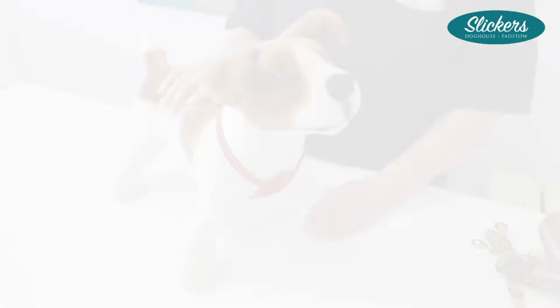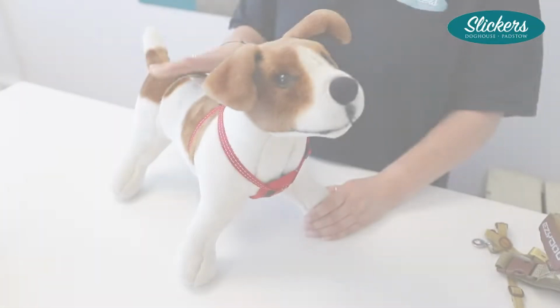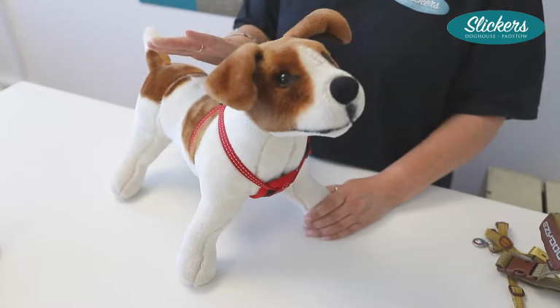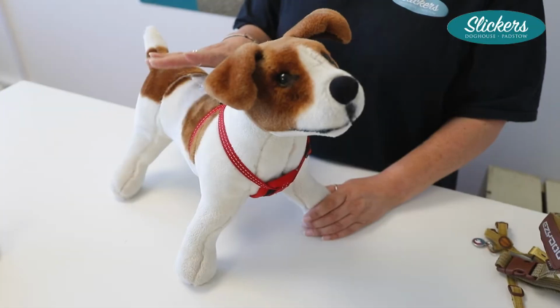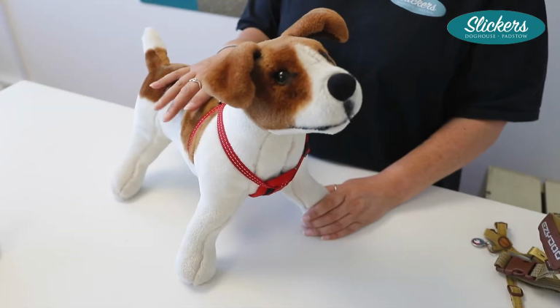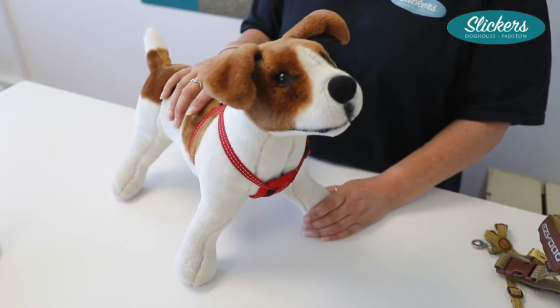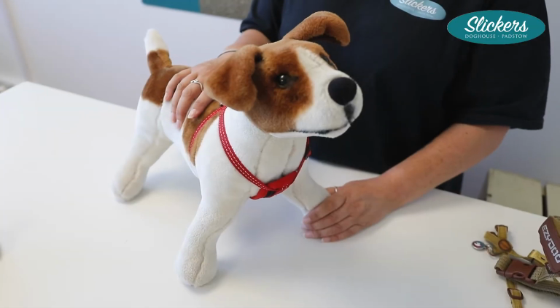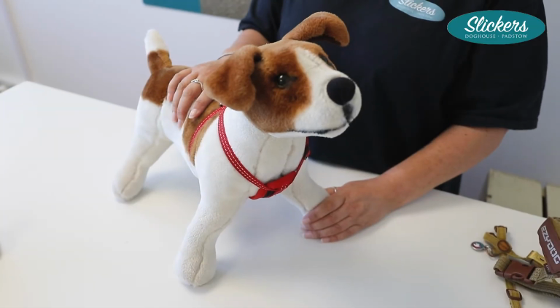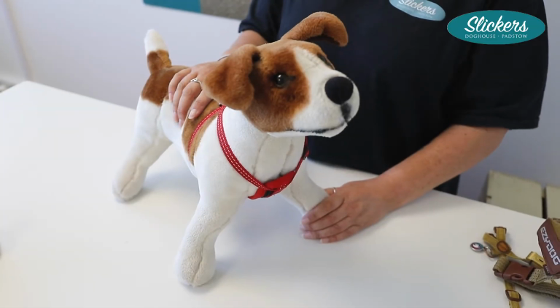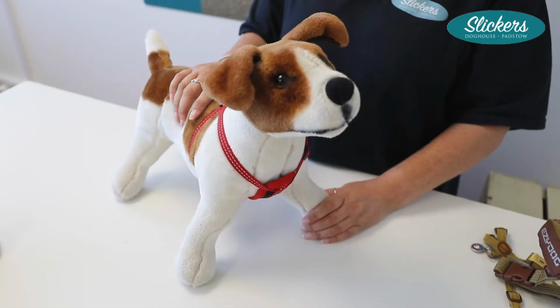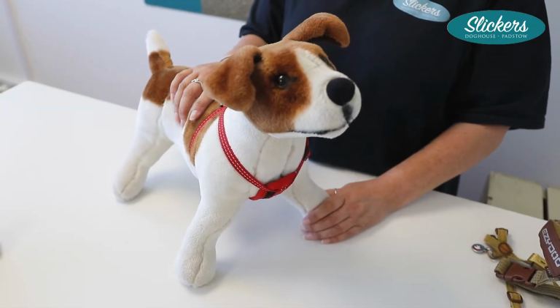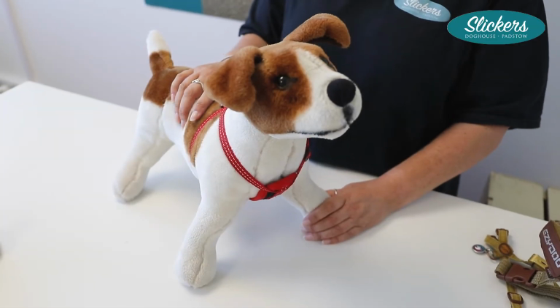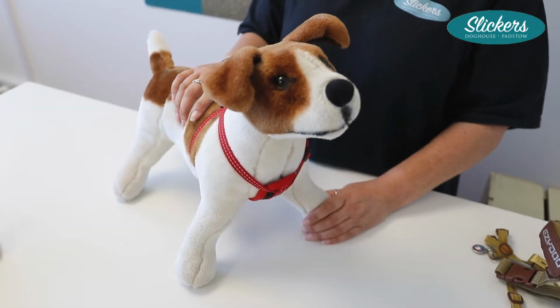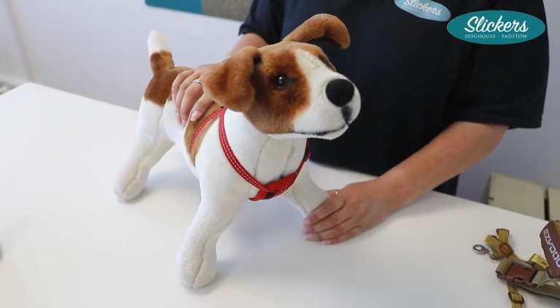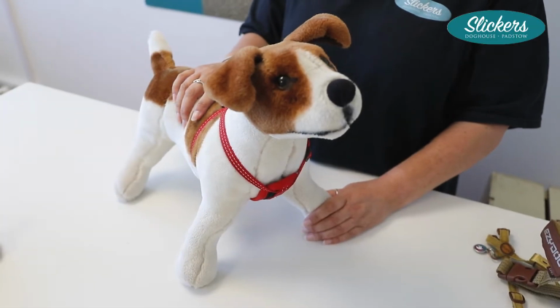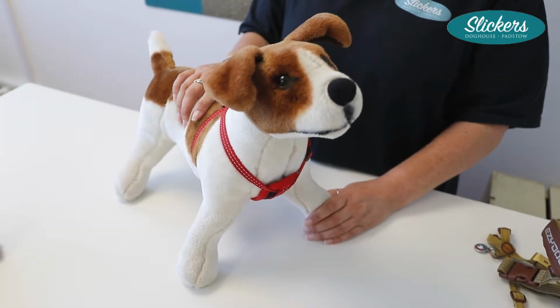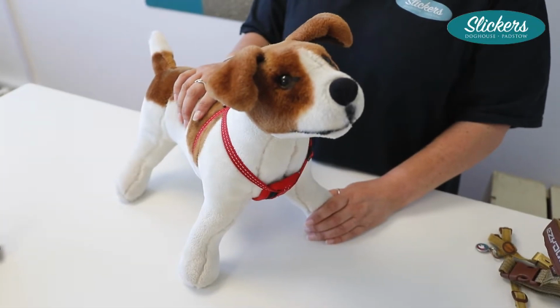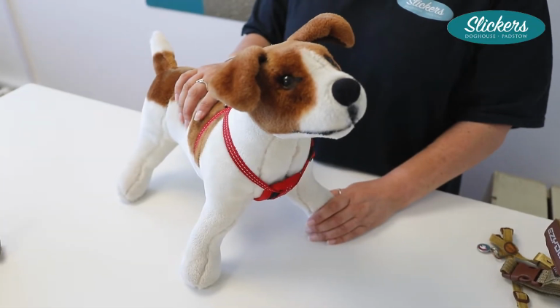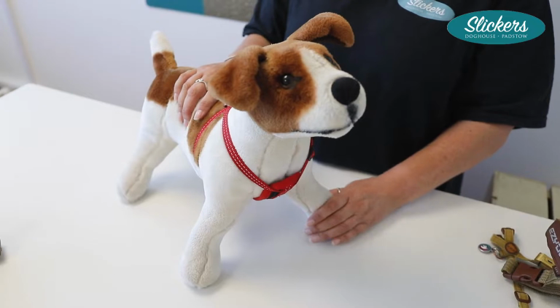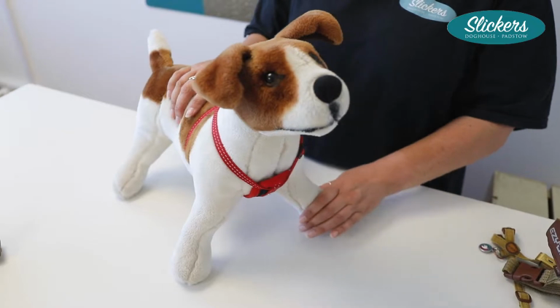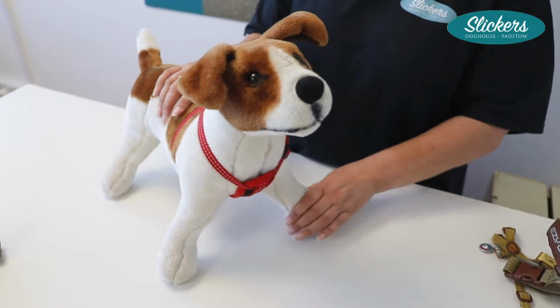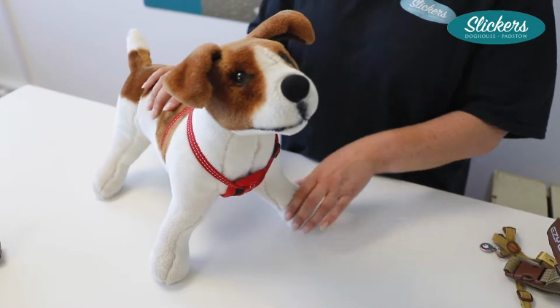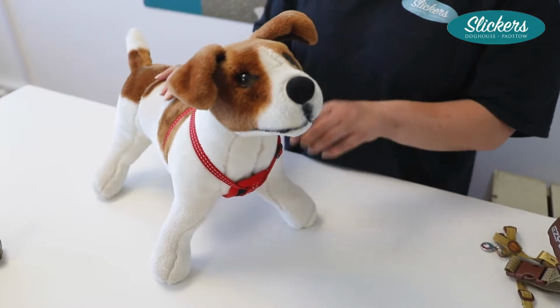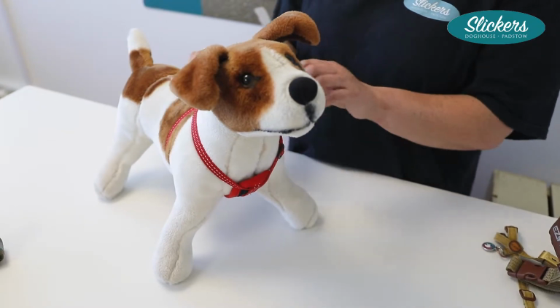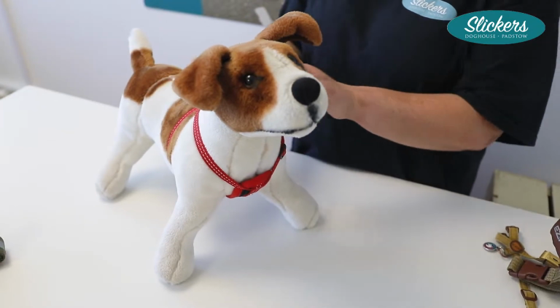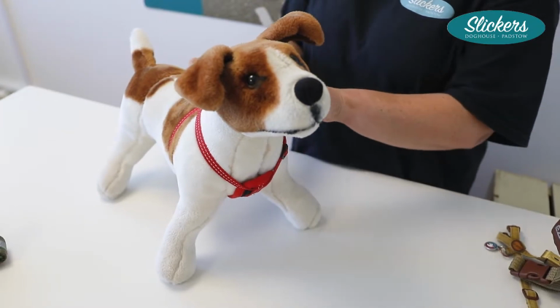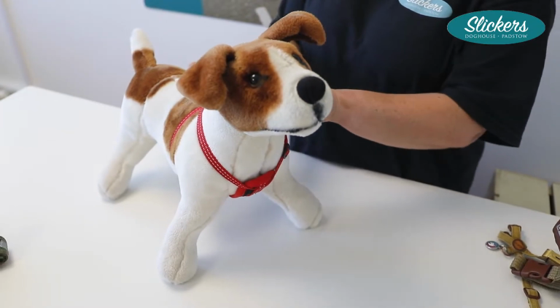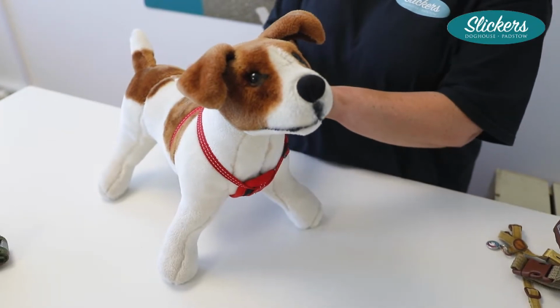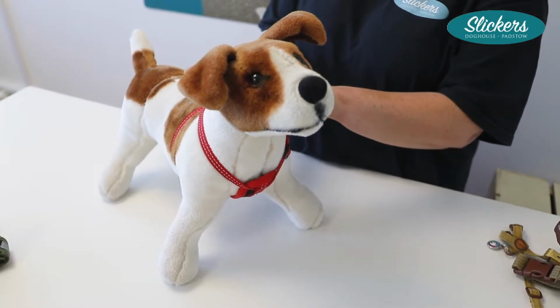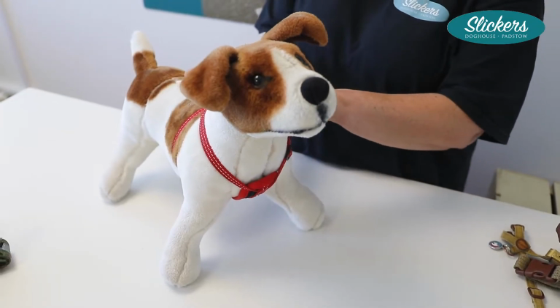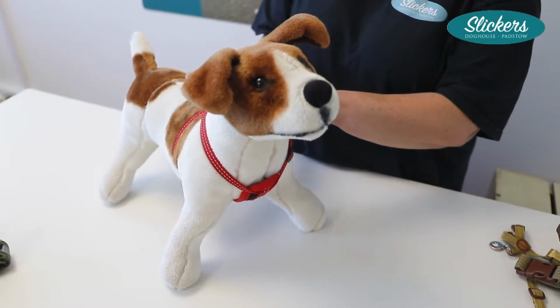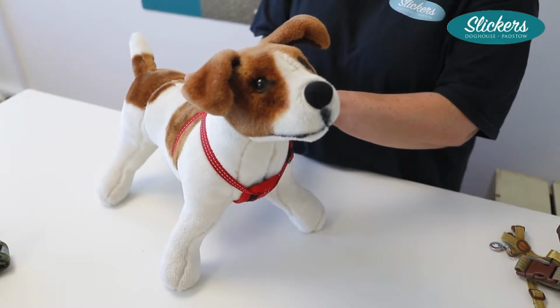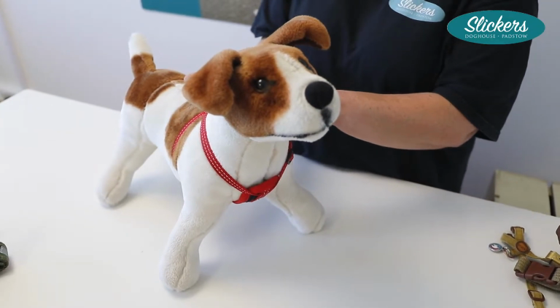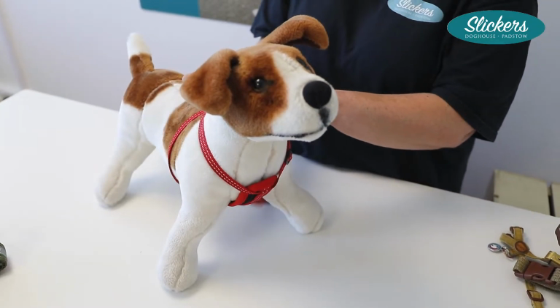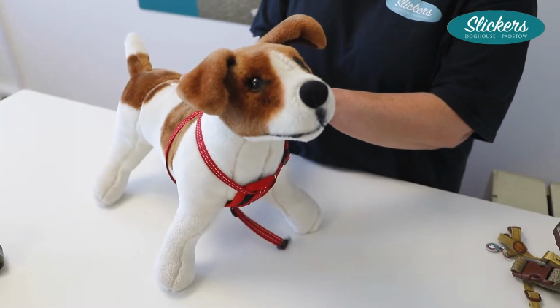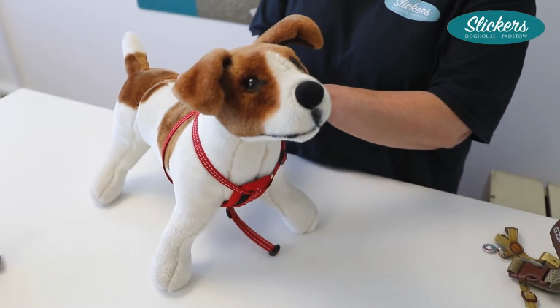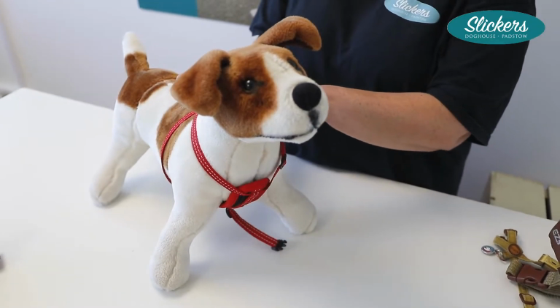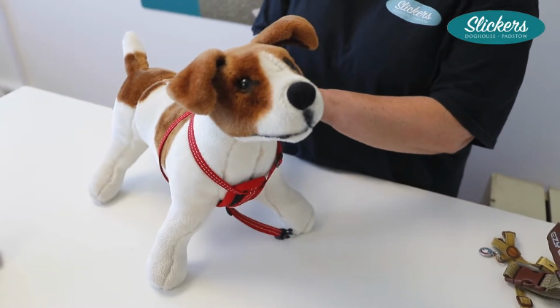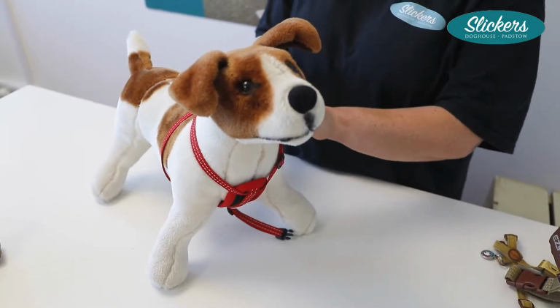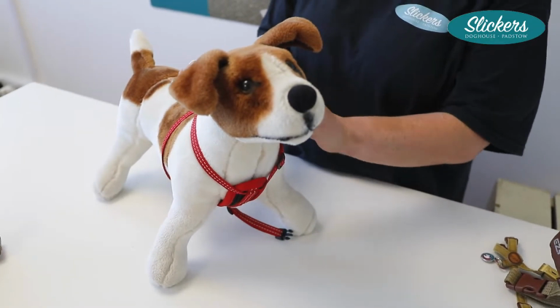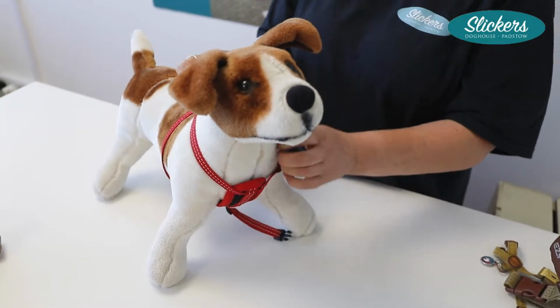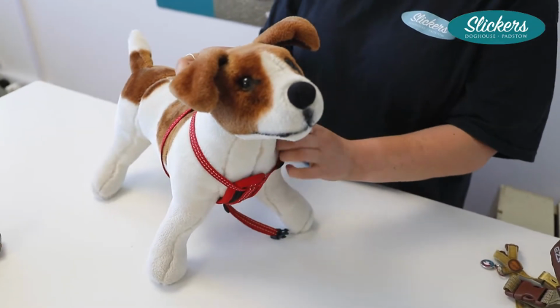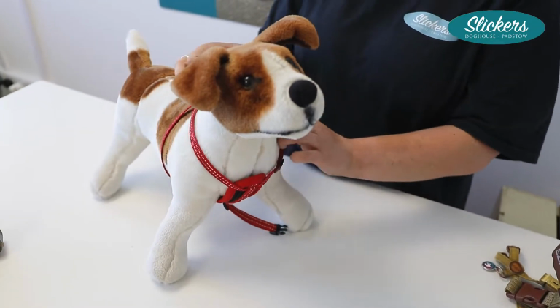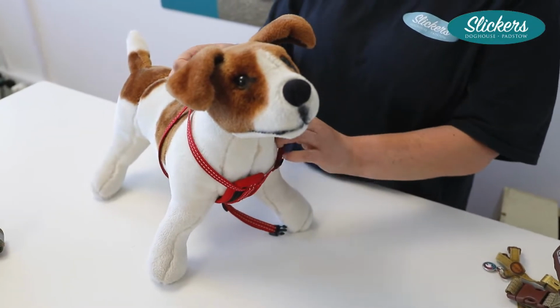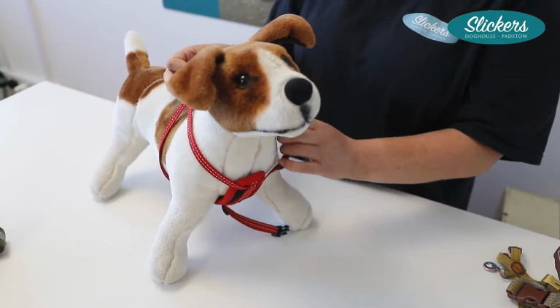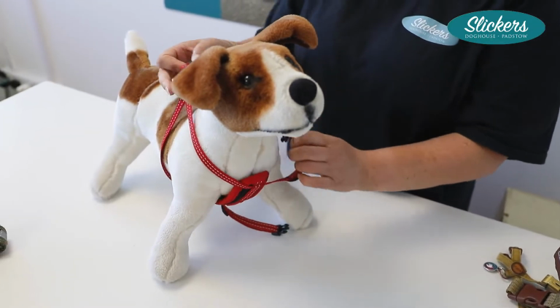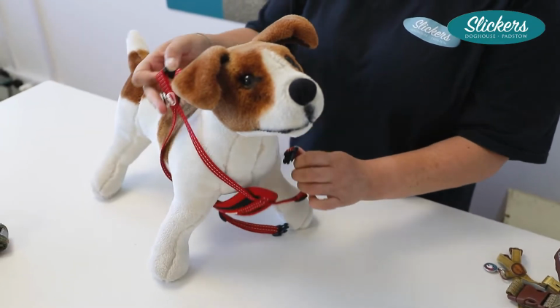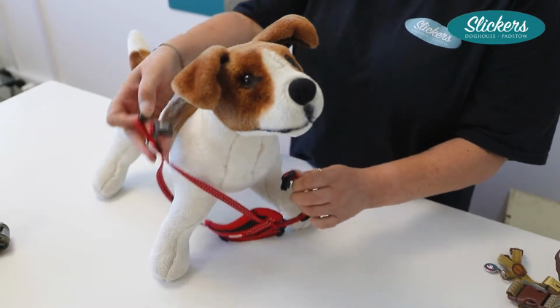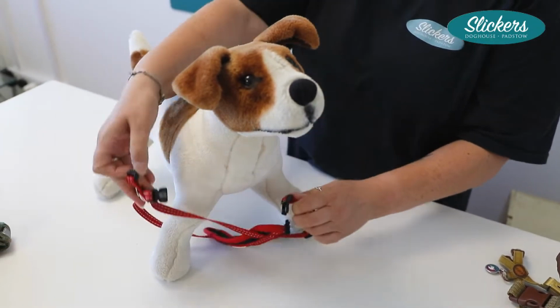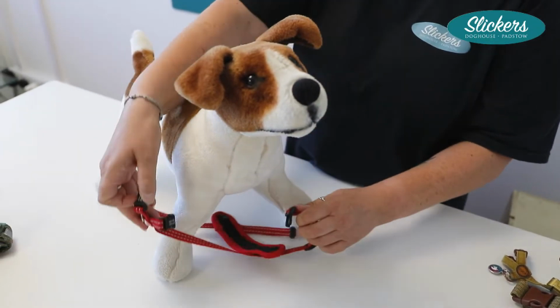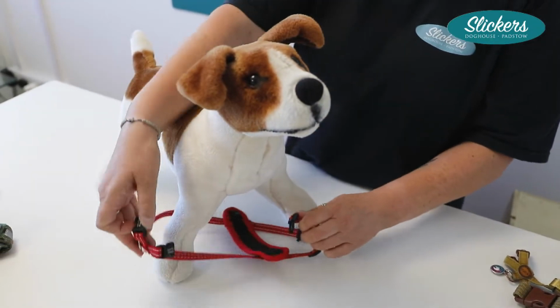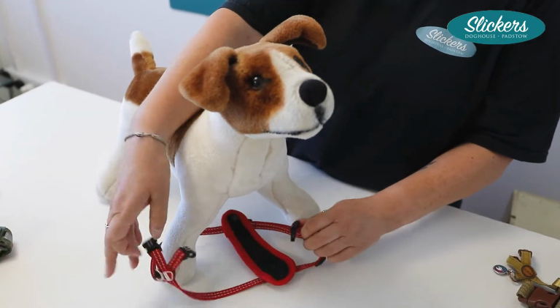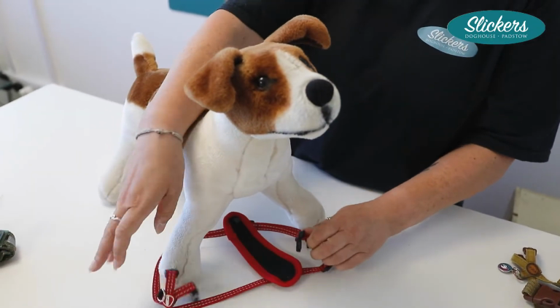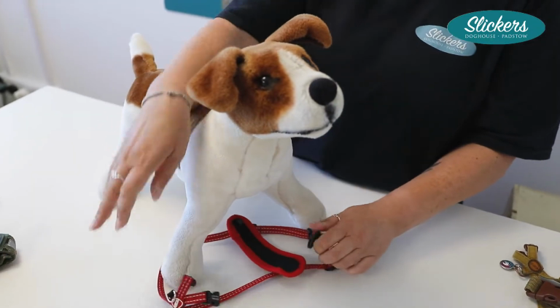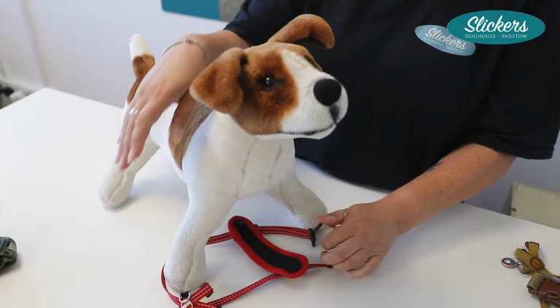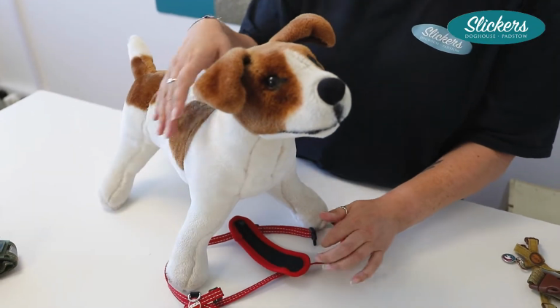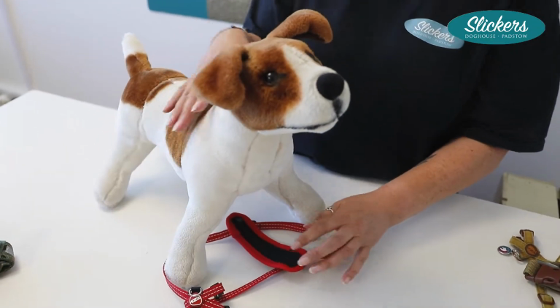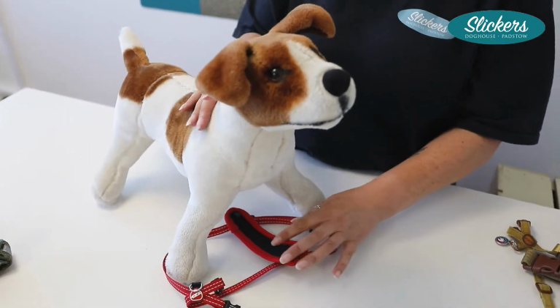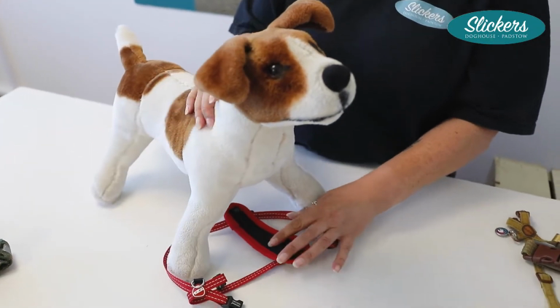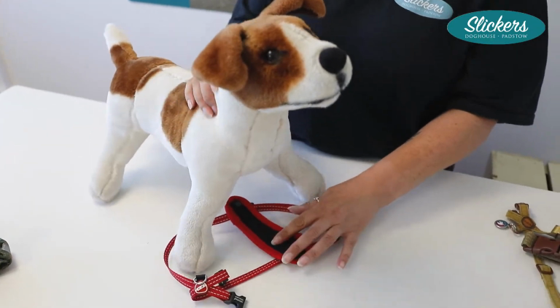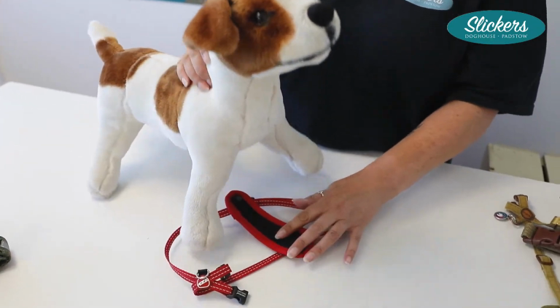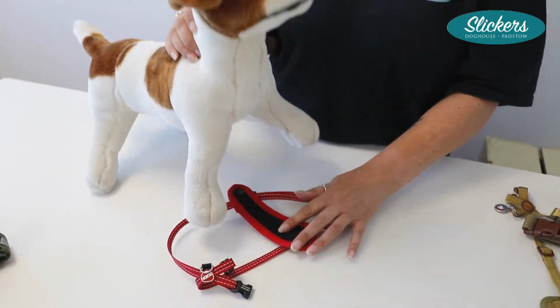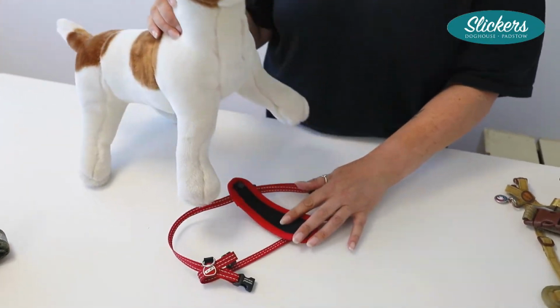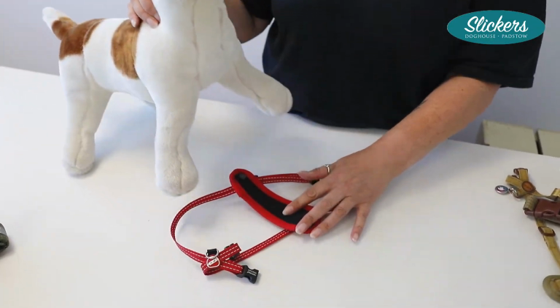So this is the chest plate harness. This particular harness does up with two straps around the middle.